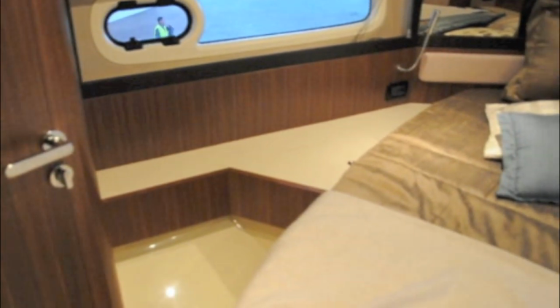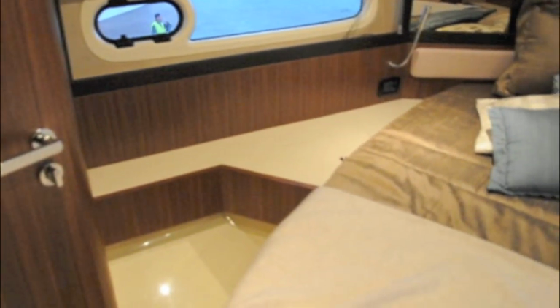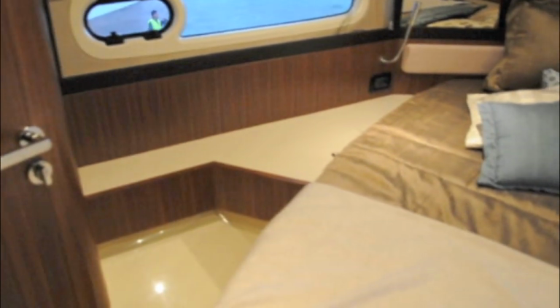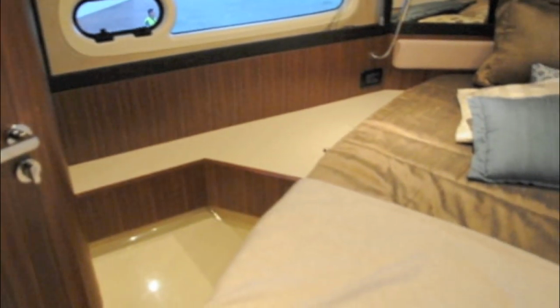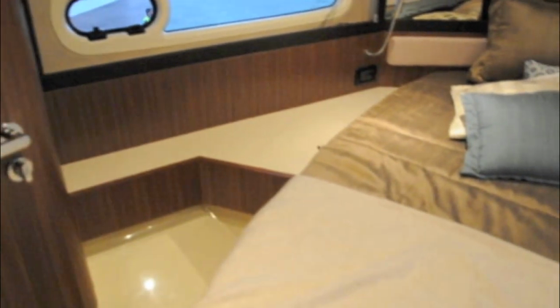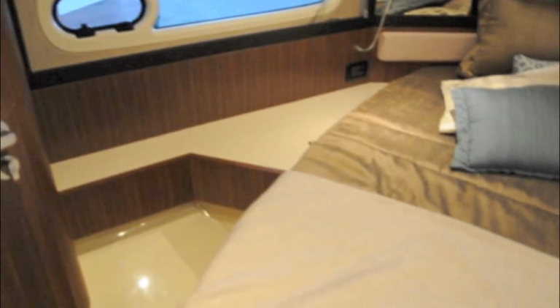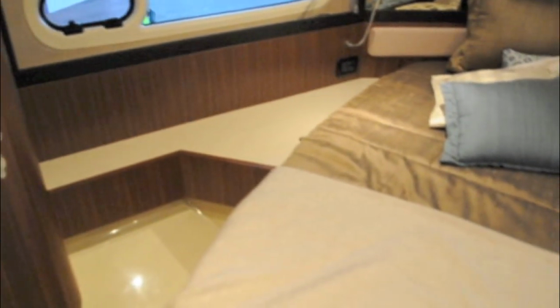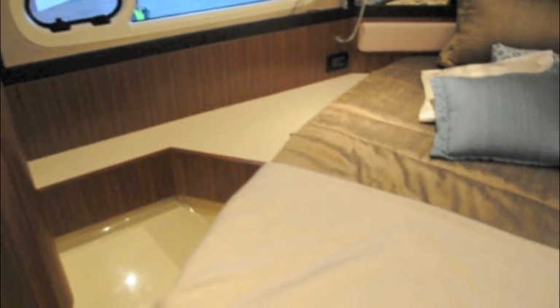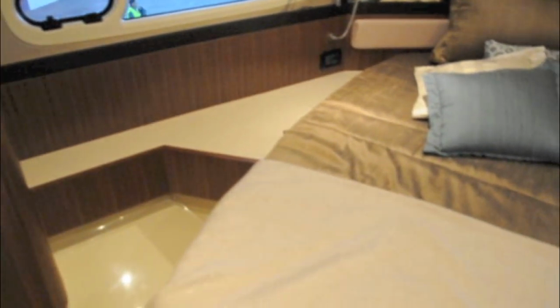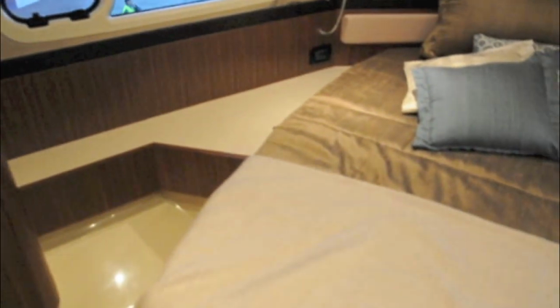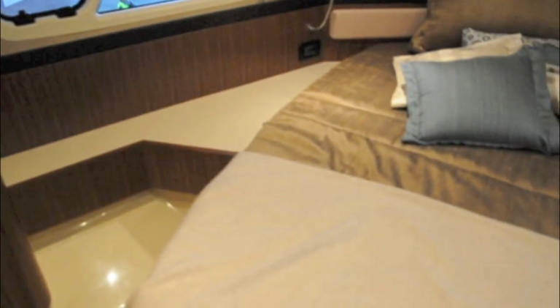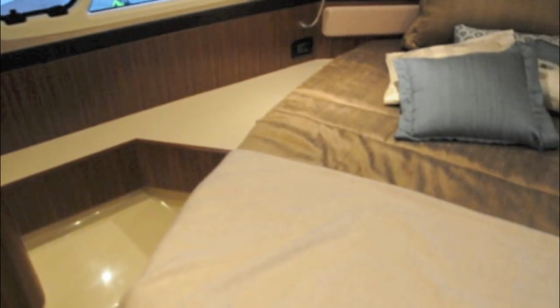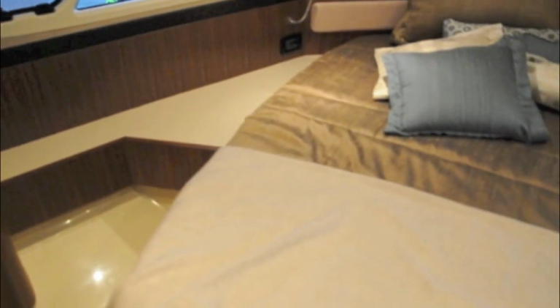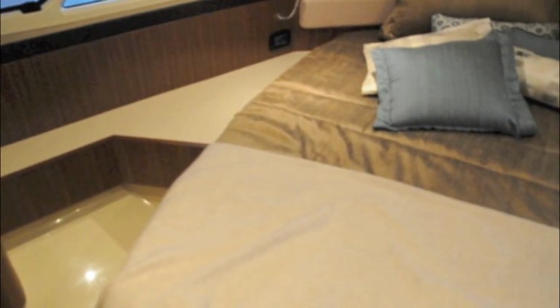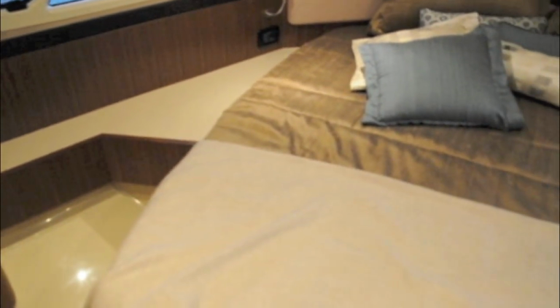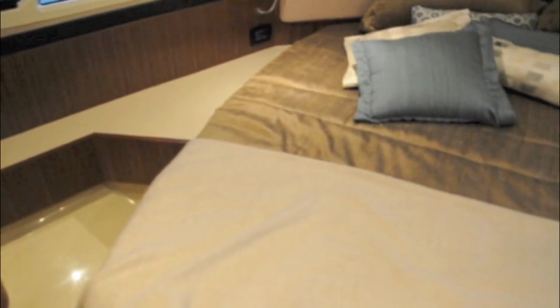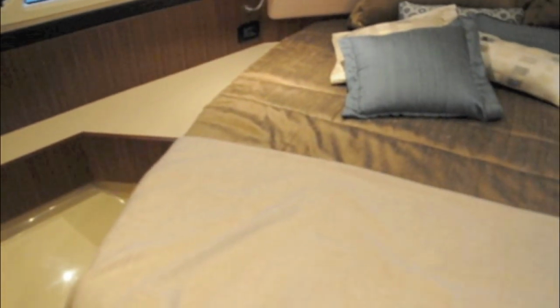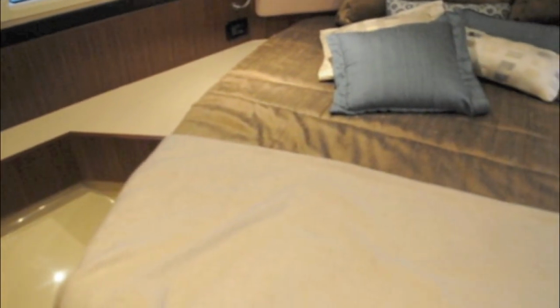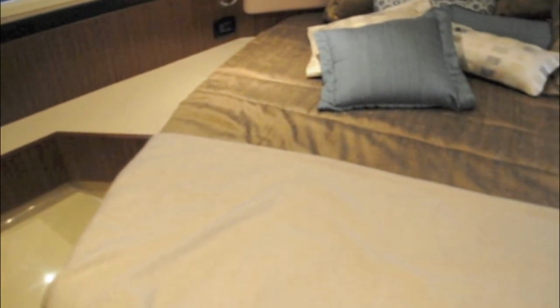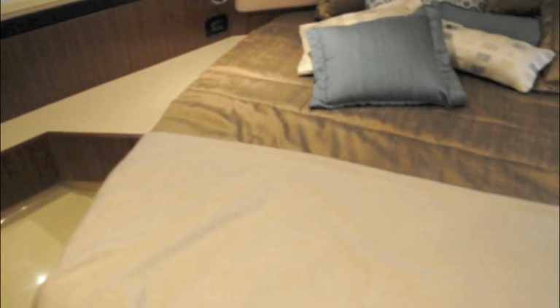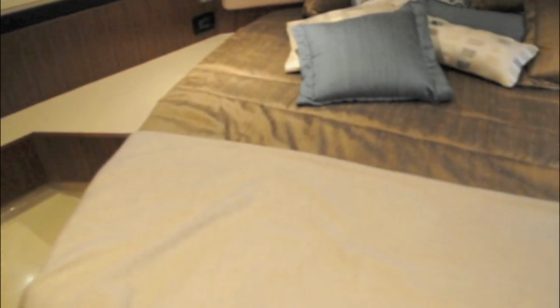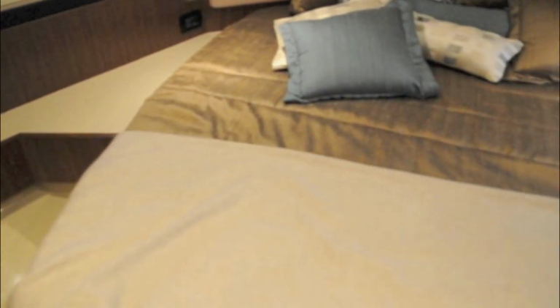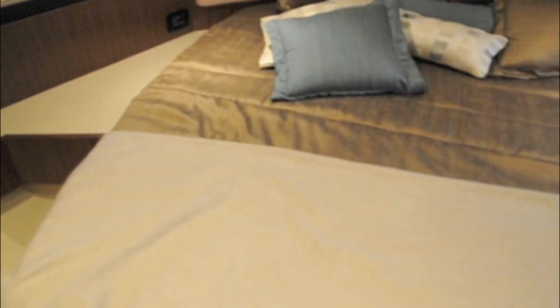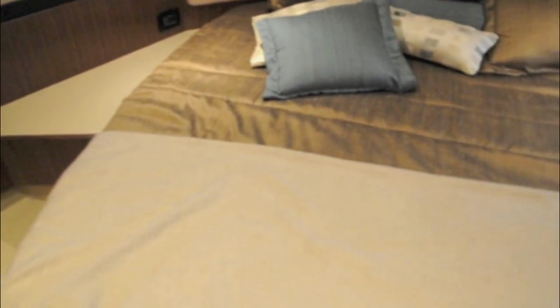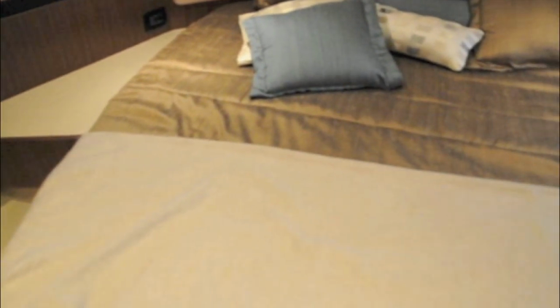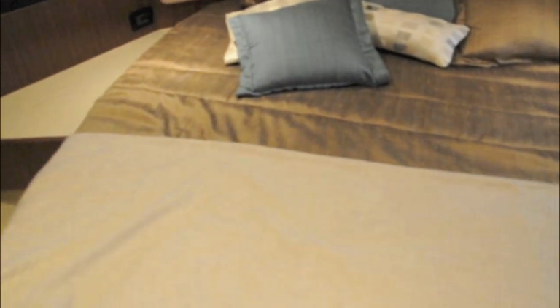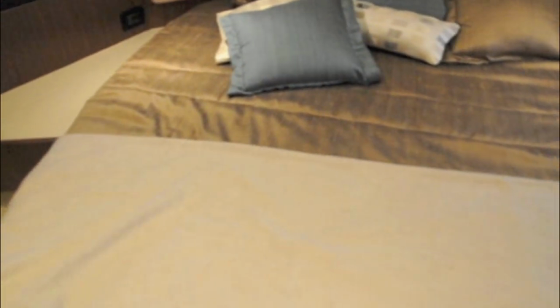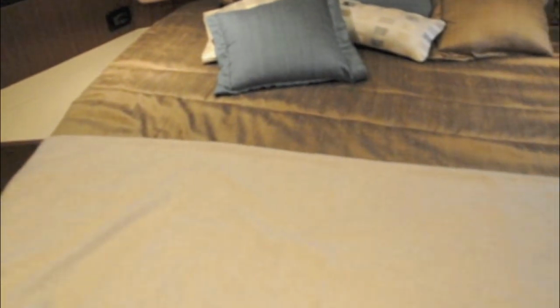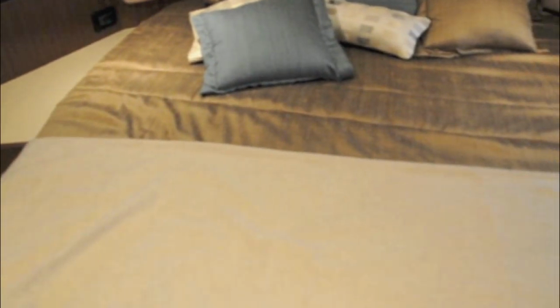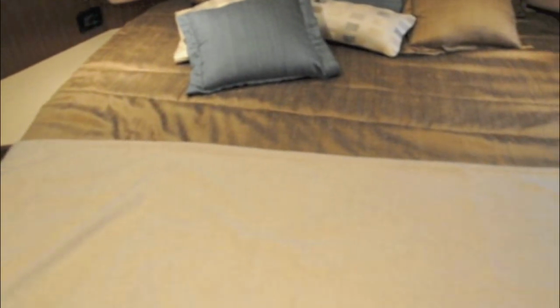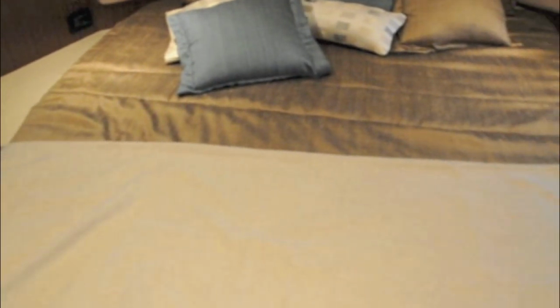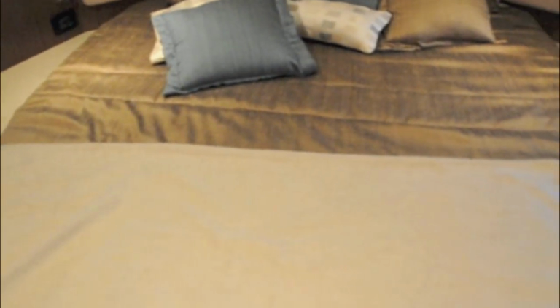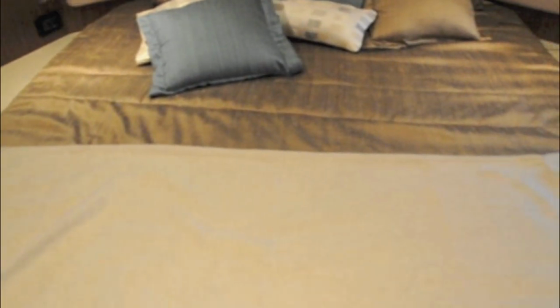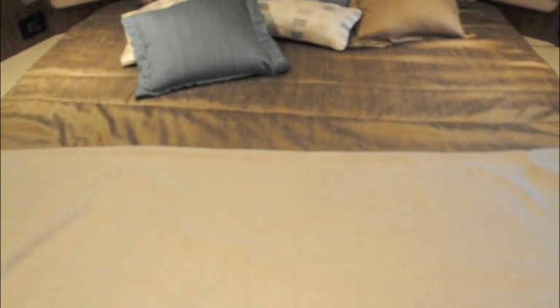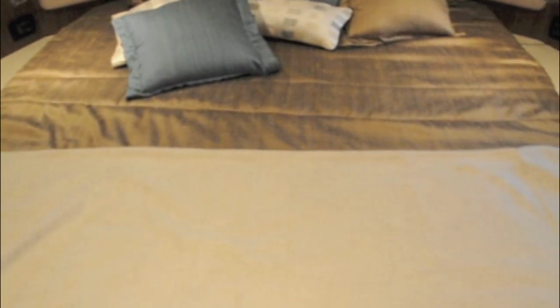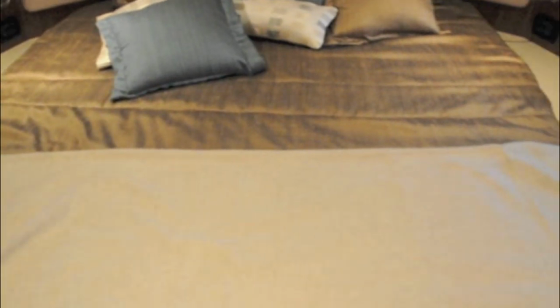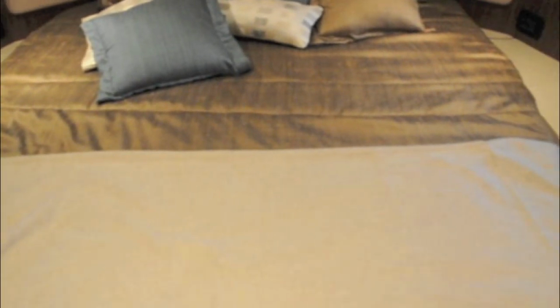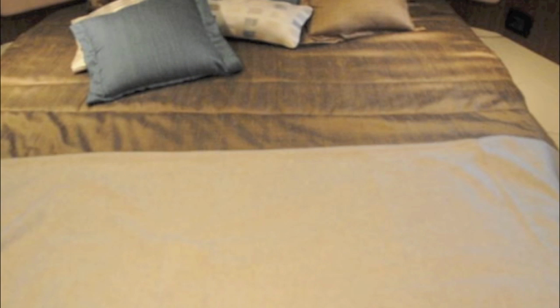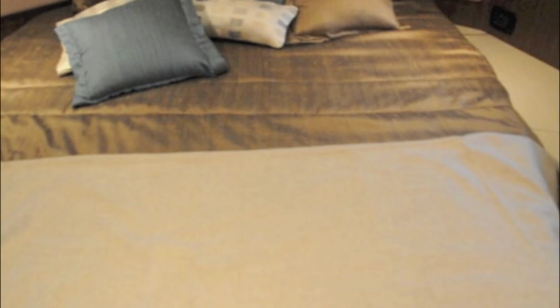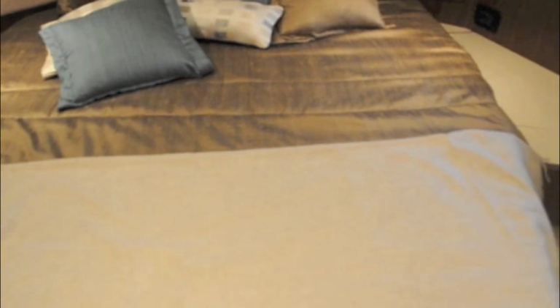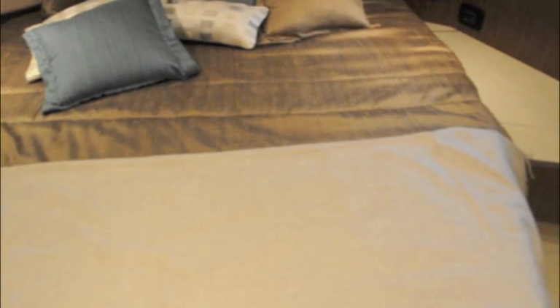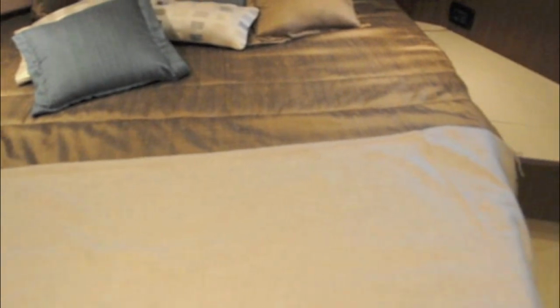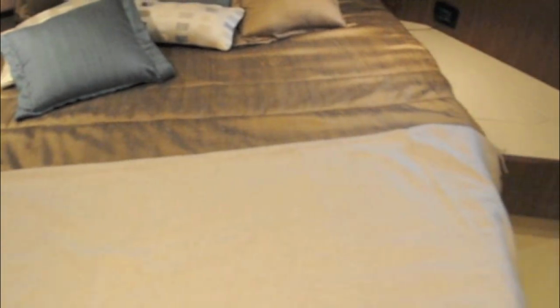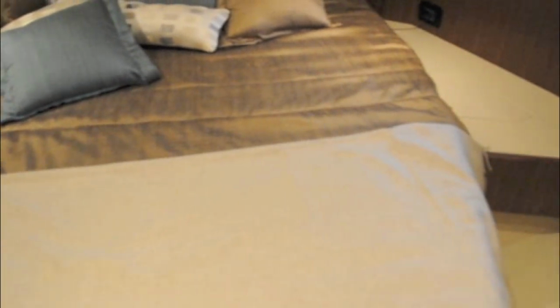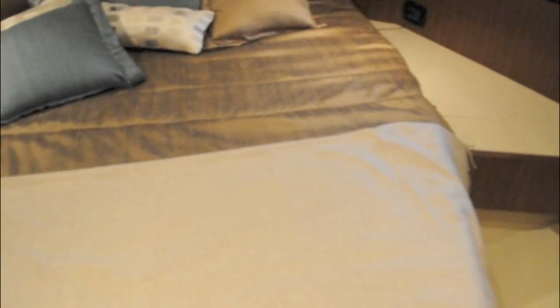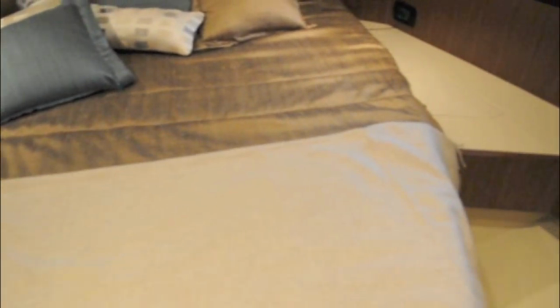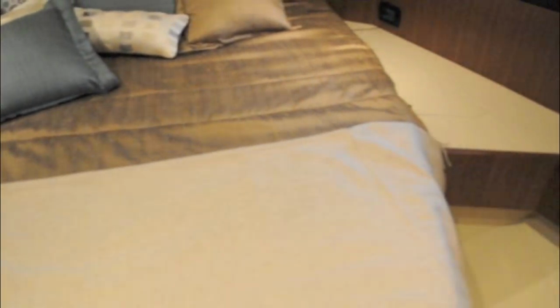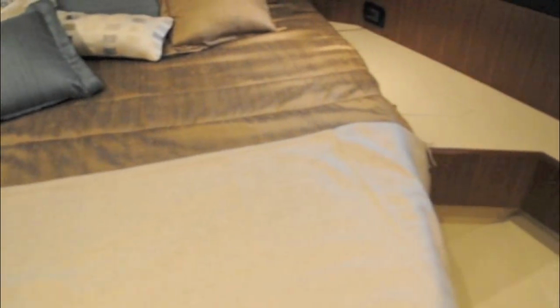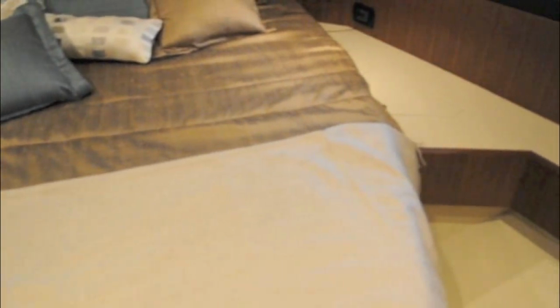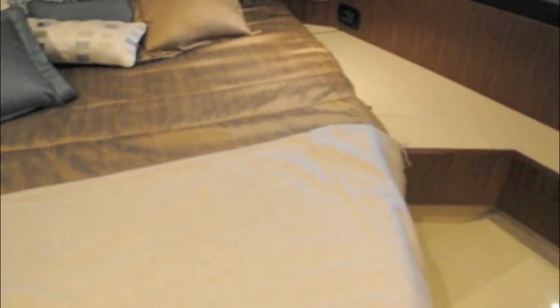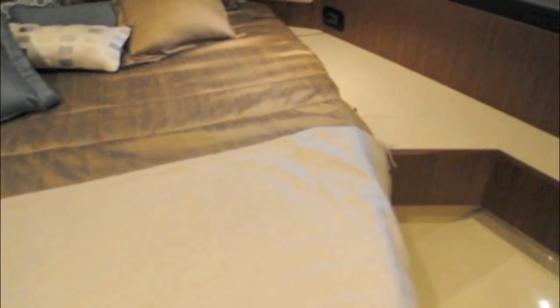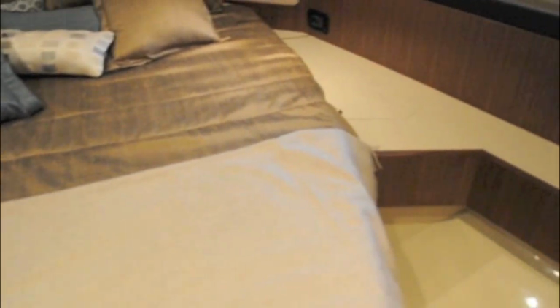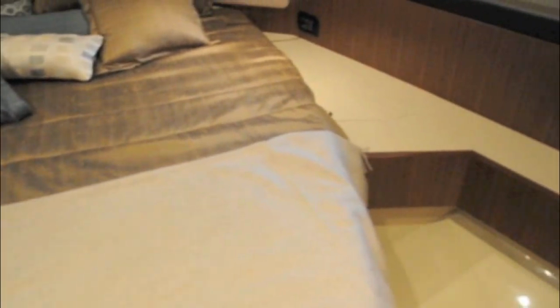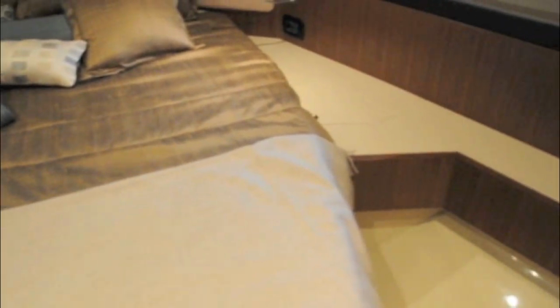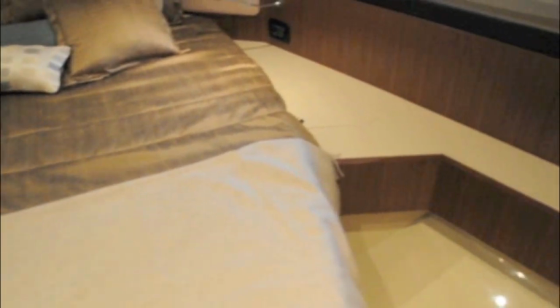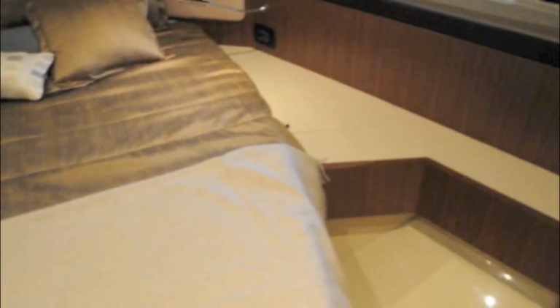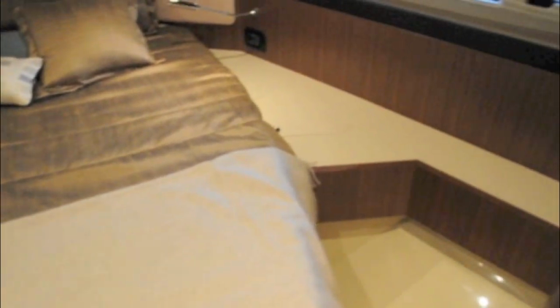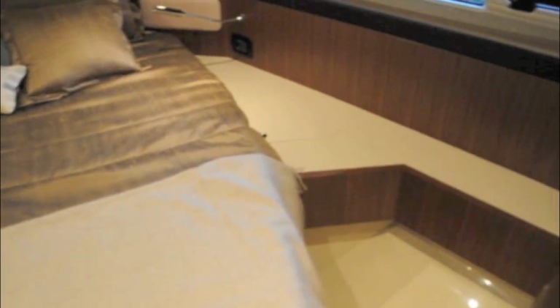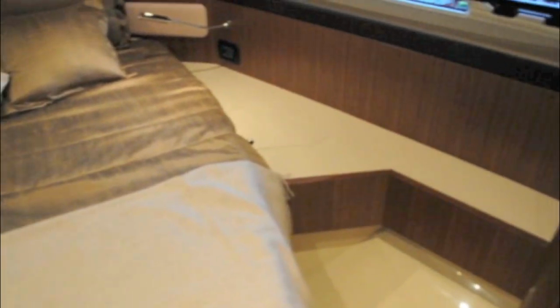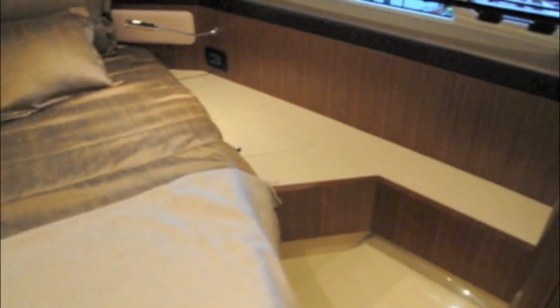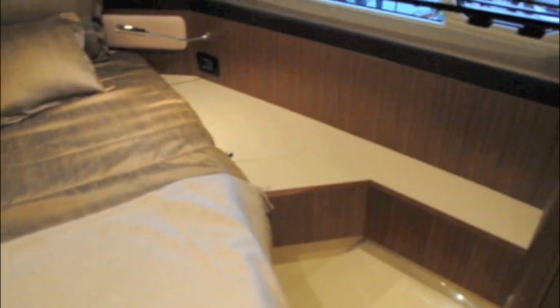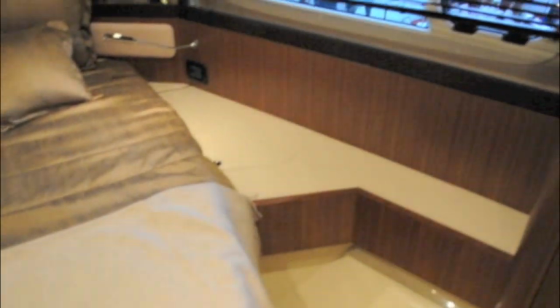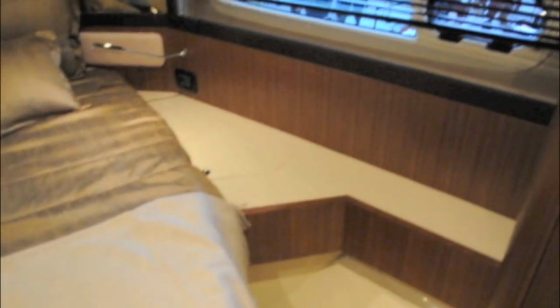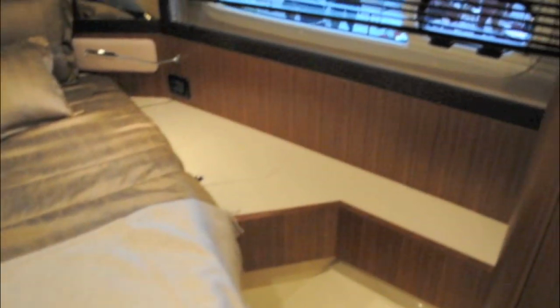Moving down to the forward cabin in the bow, which is the master cabin, there's plenty of light from the elongated ports either side, and good storage as well.